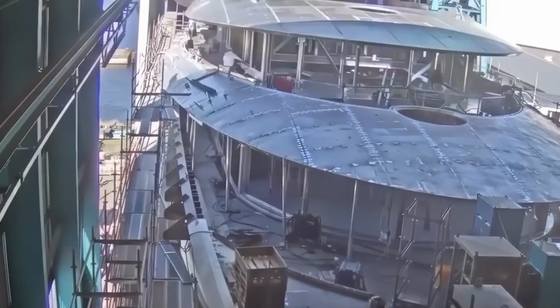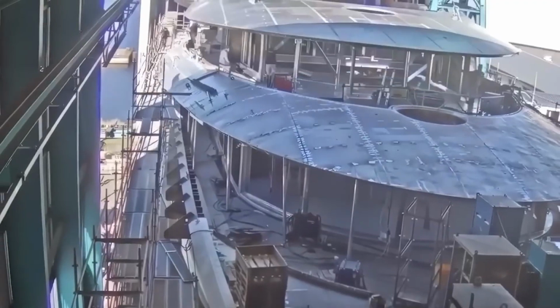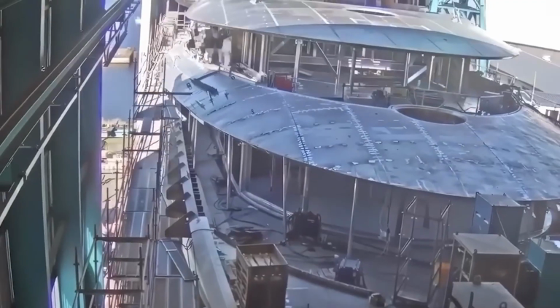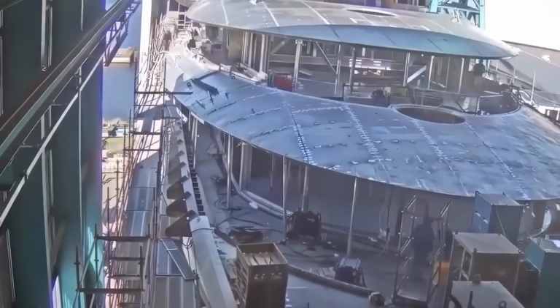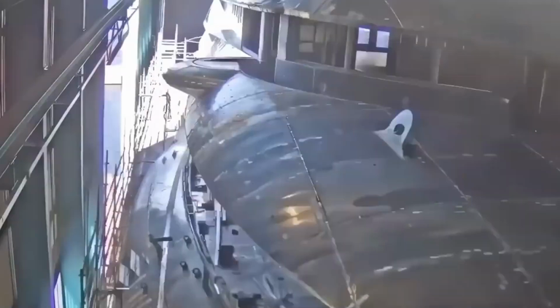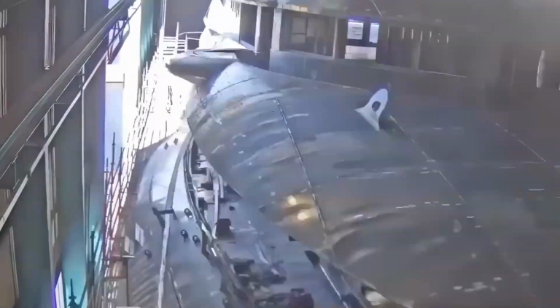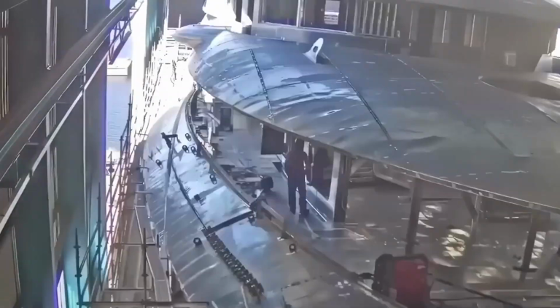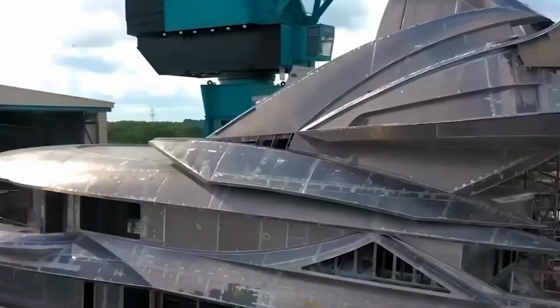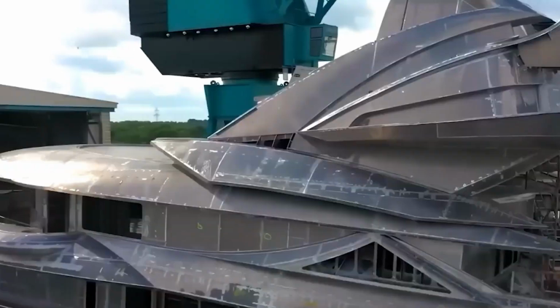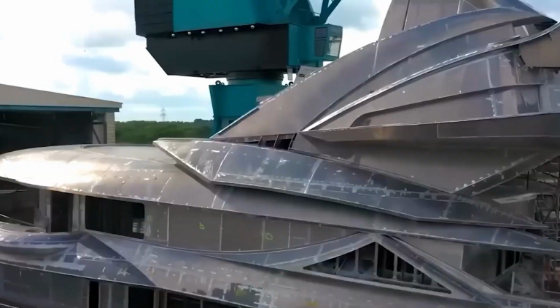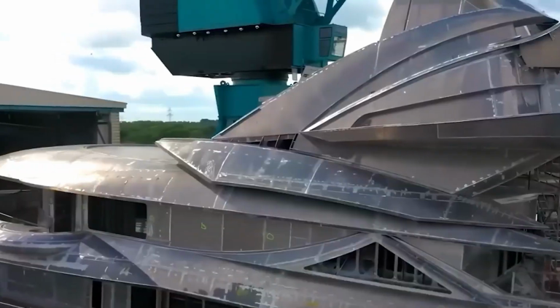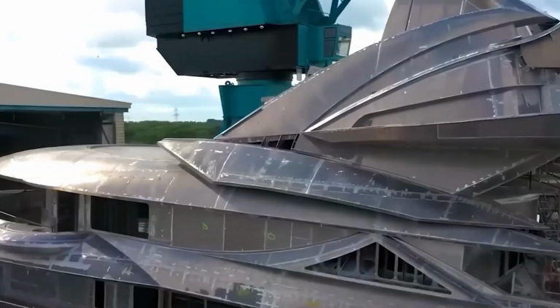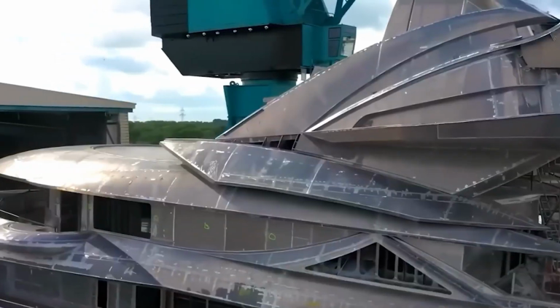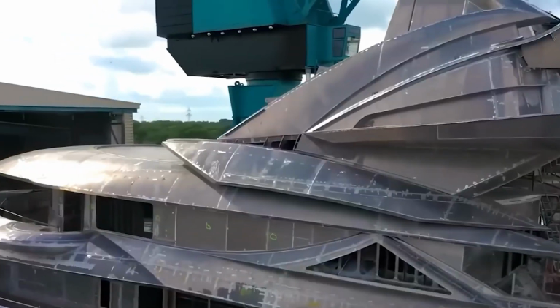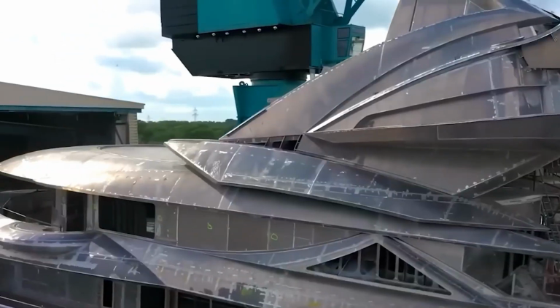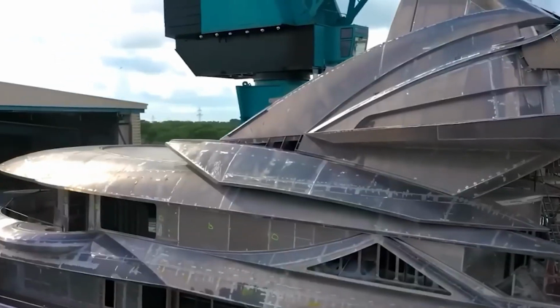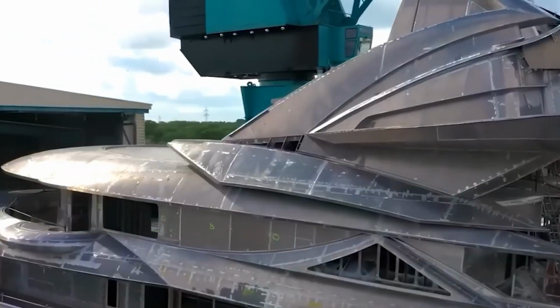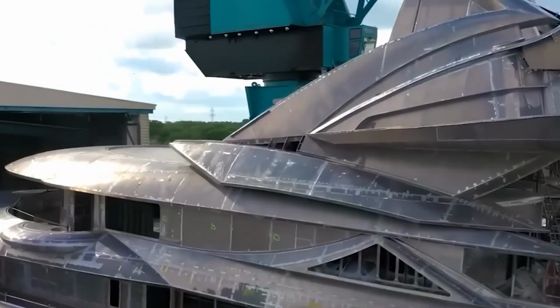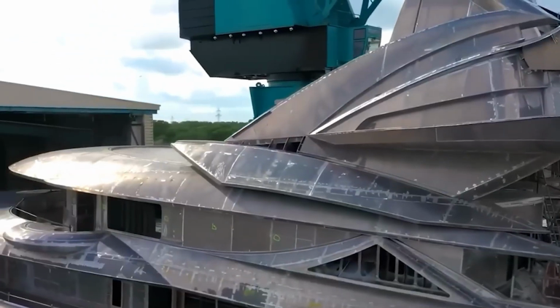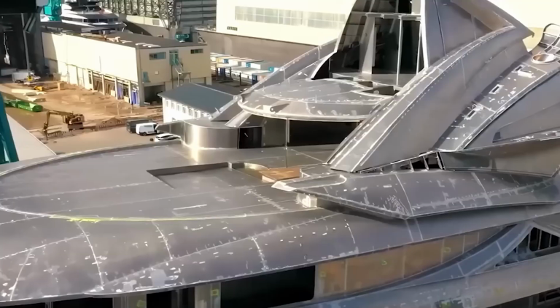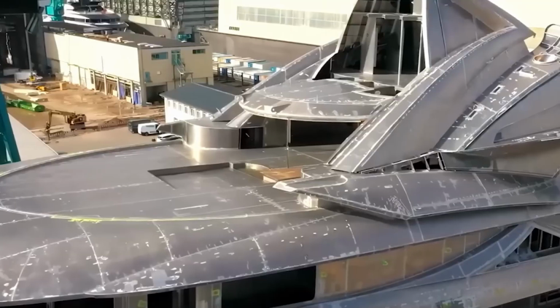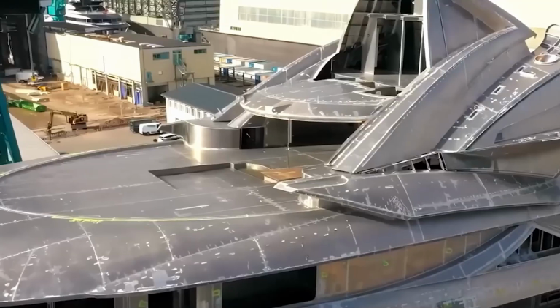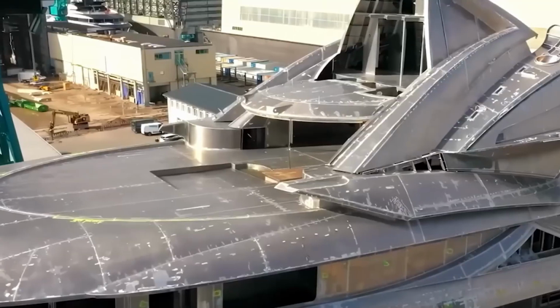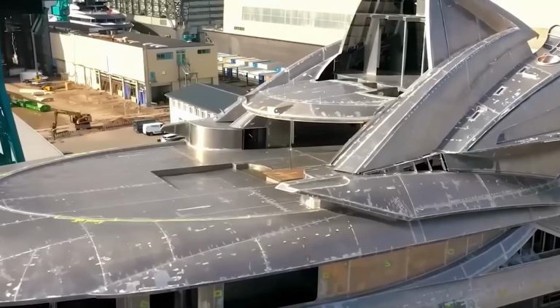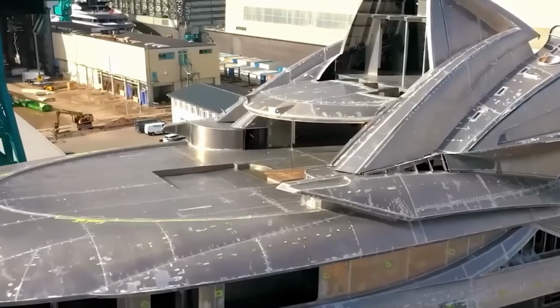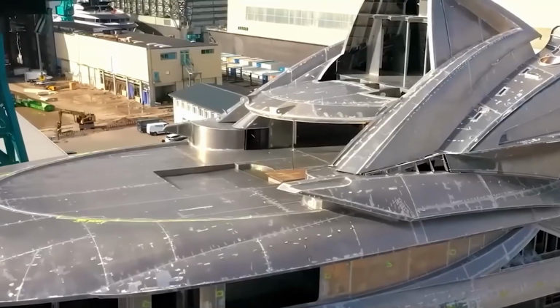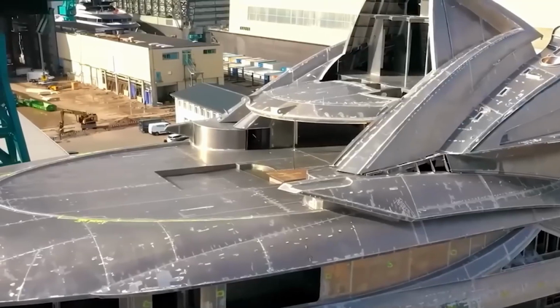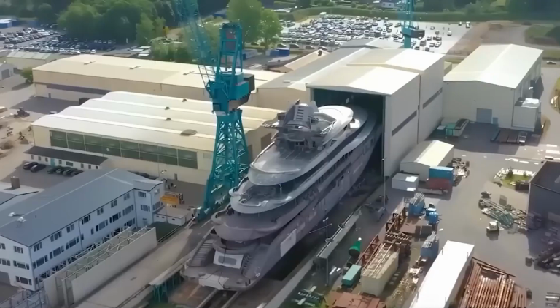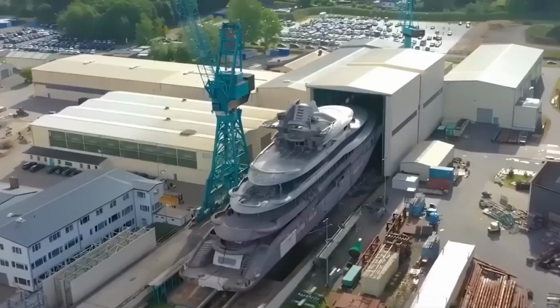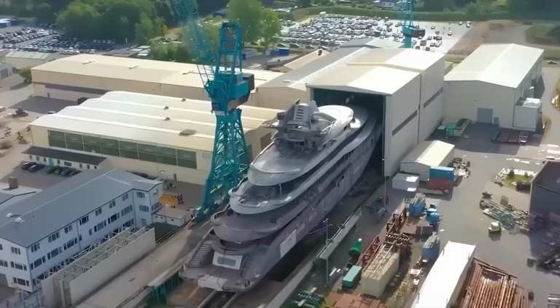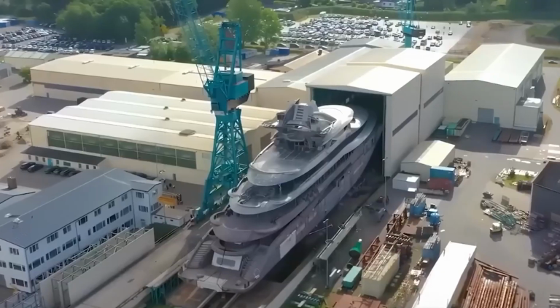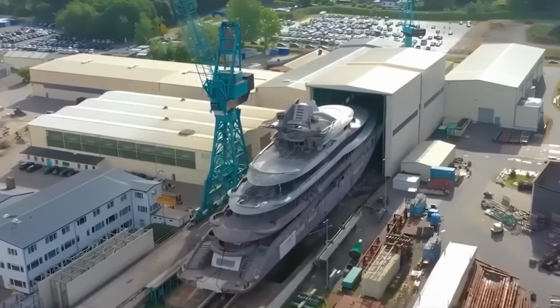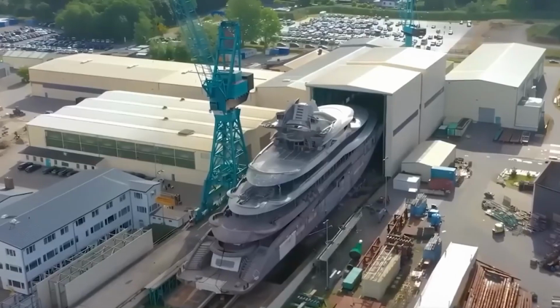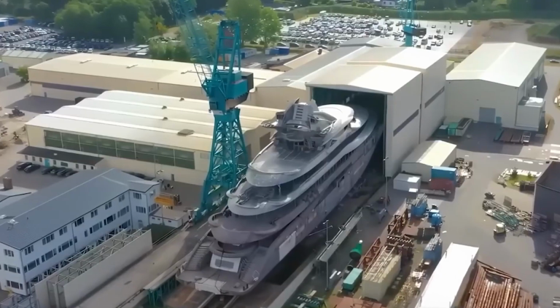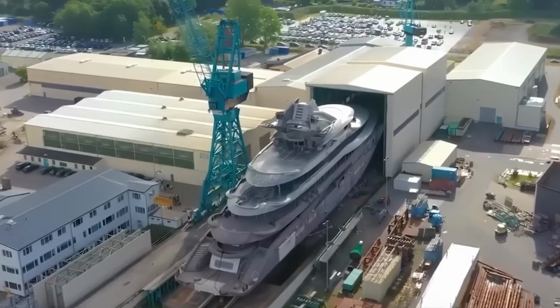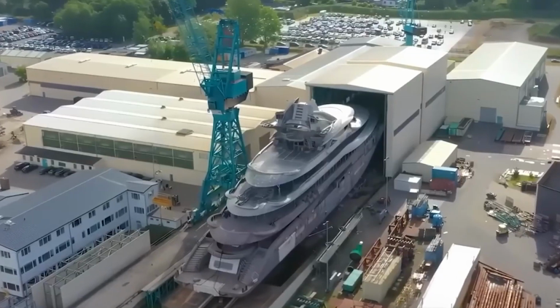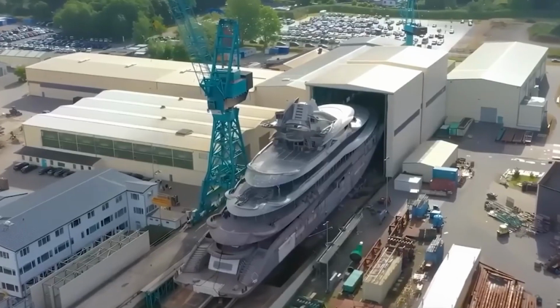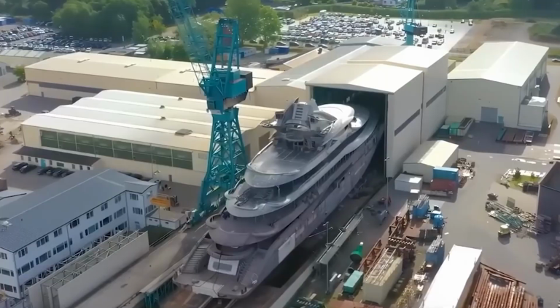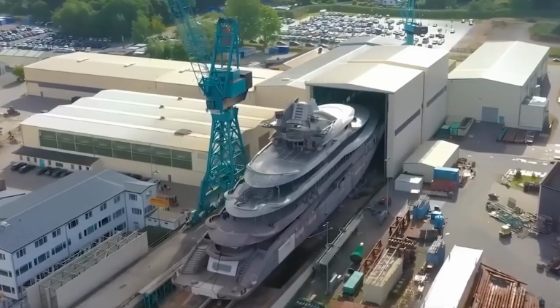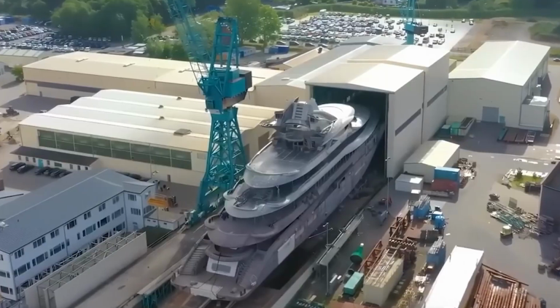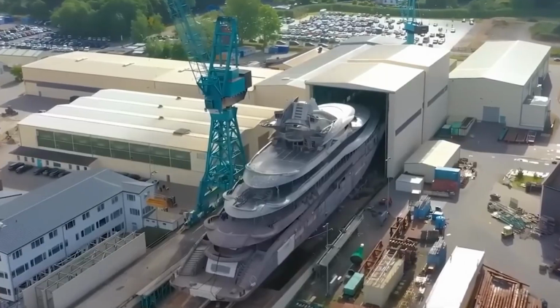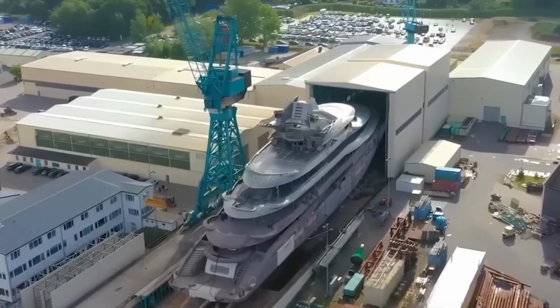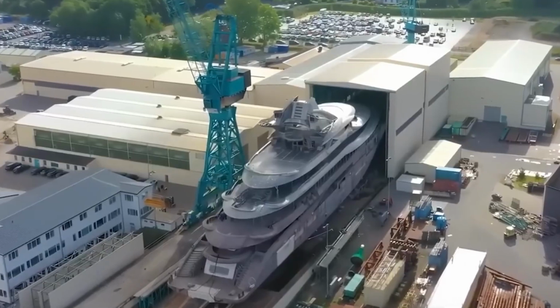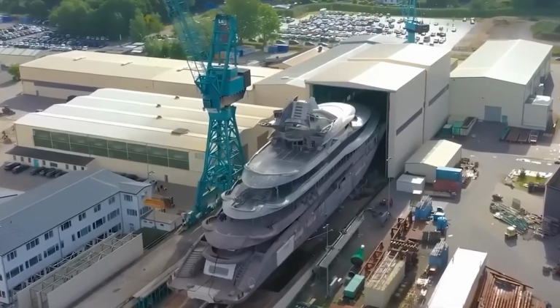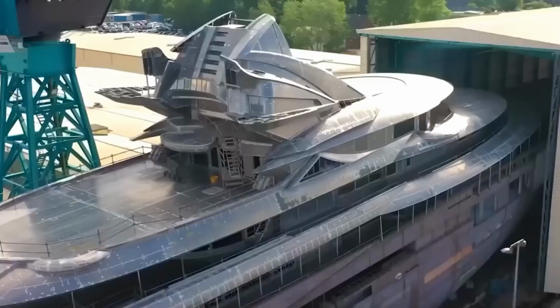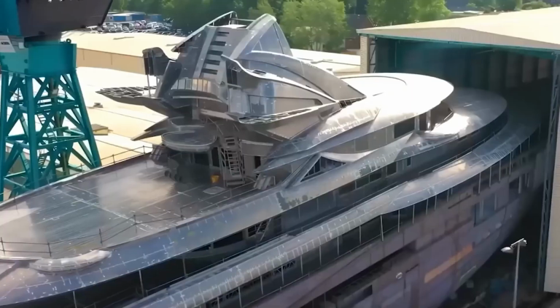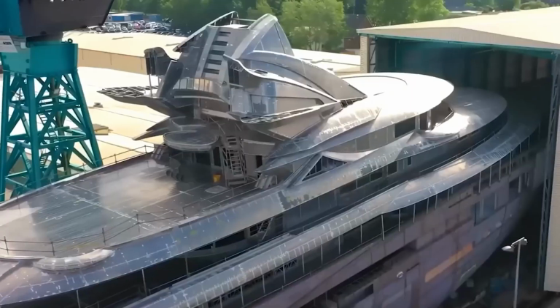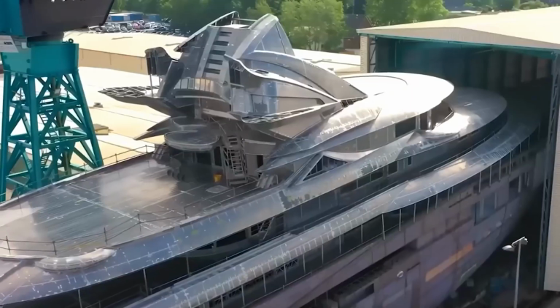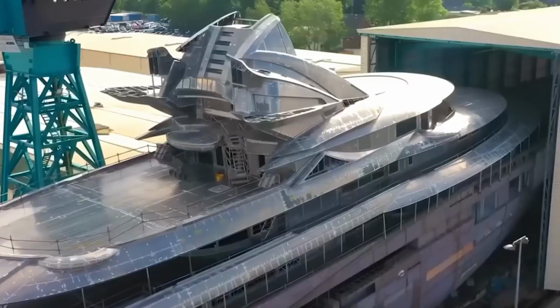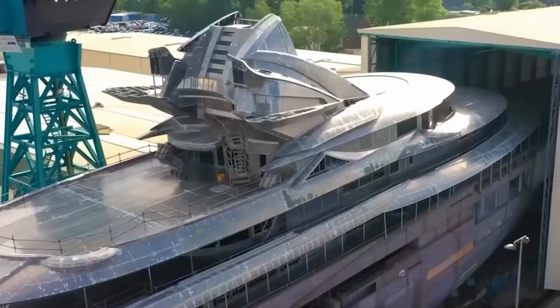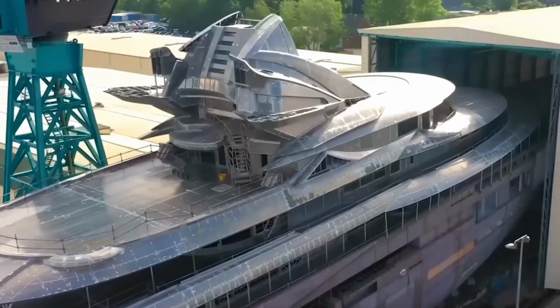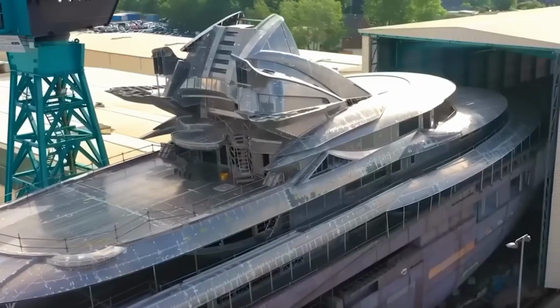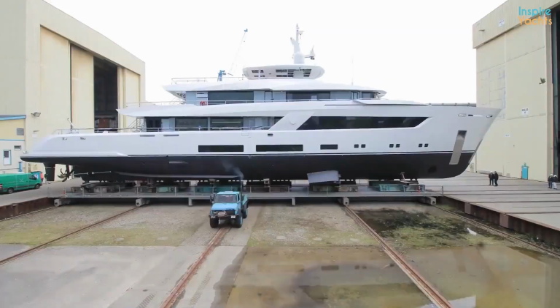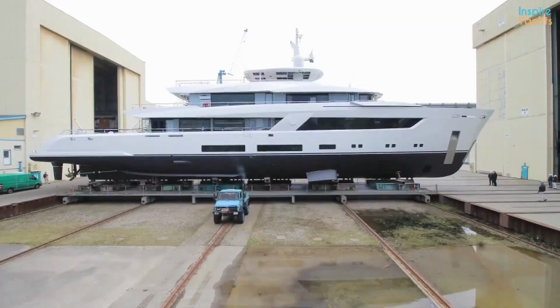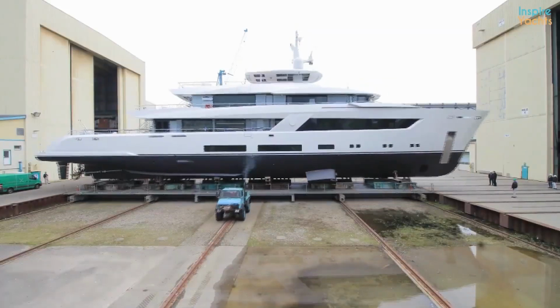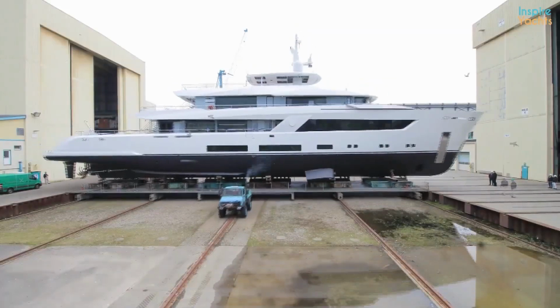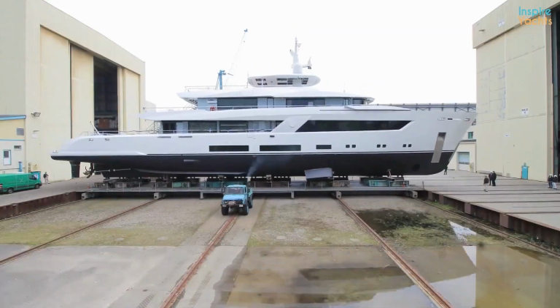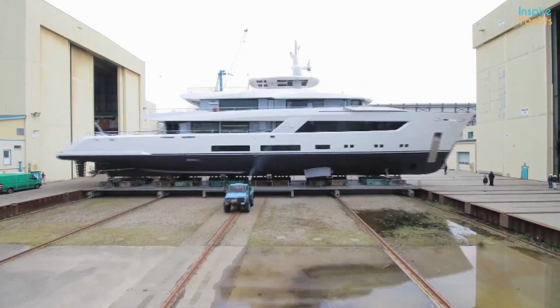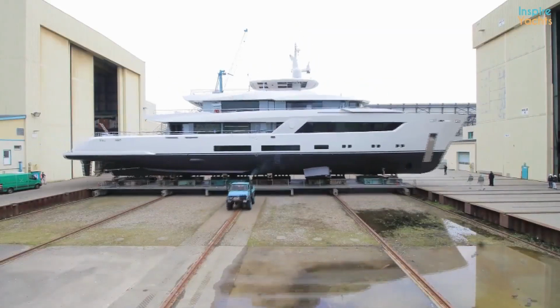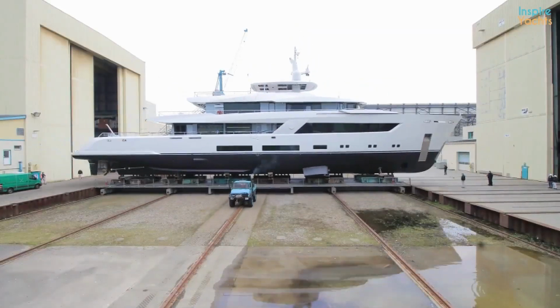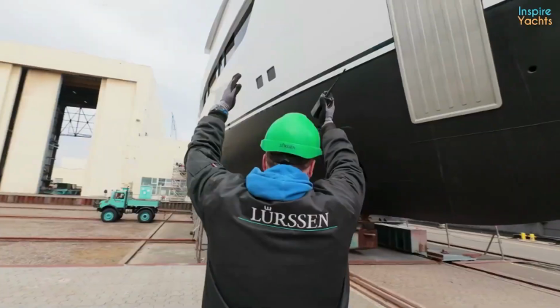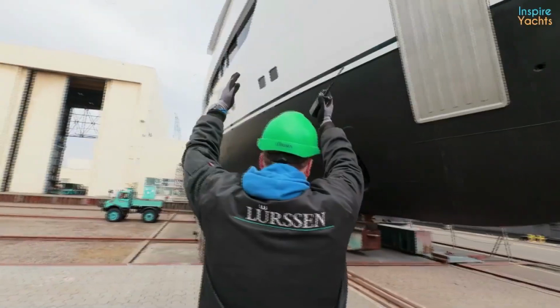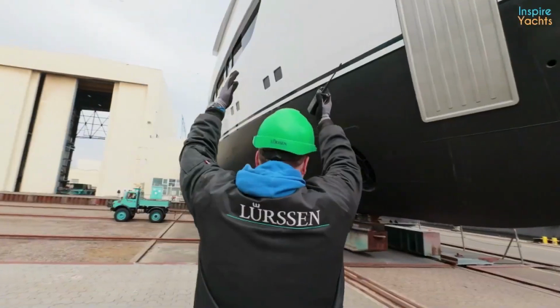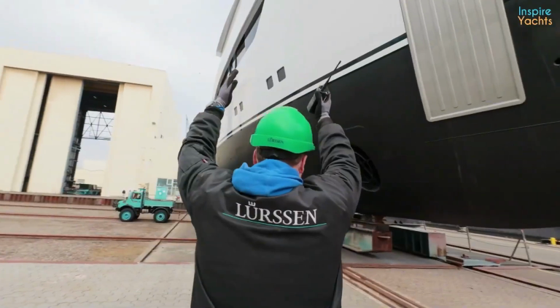126 meters long, 10,000 gross tons — a vessel that redefines the yacht industry. This is Octopus.